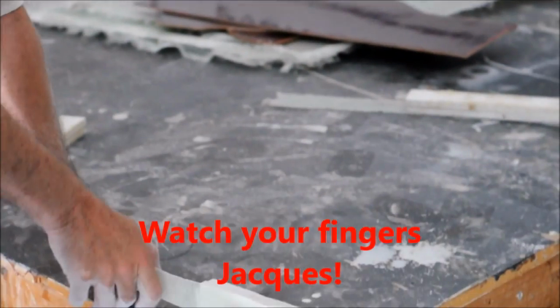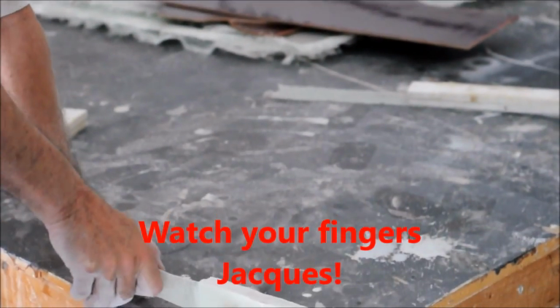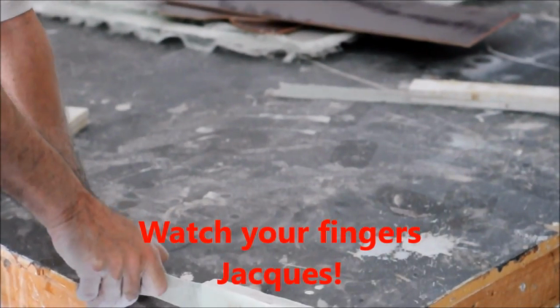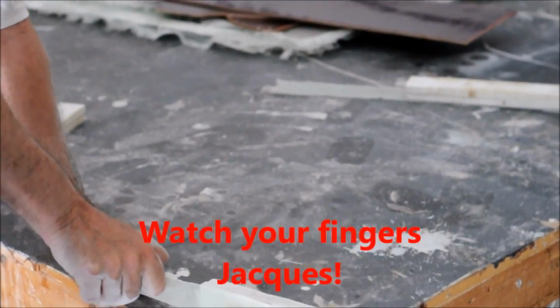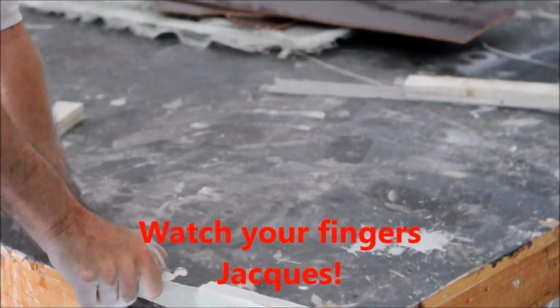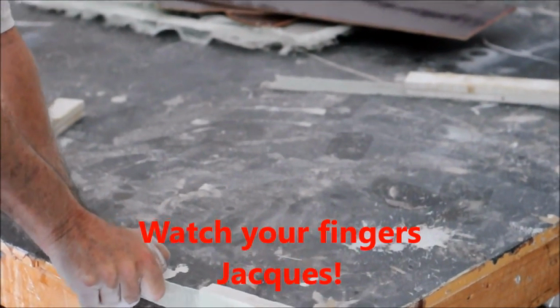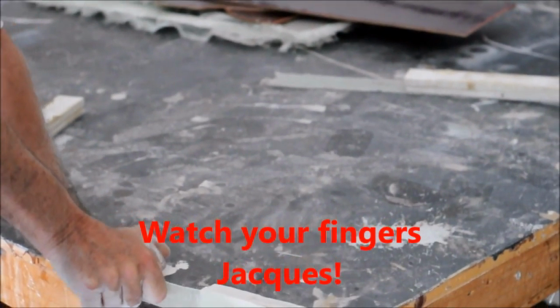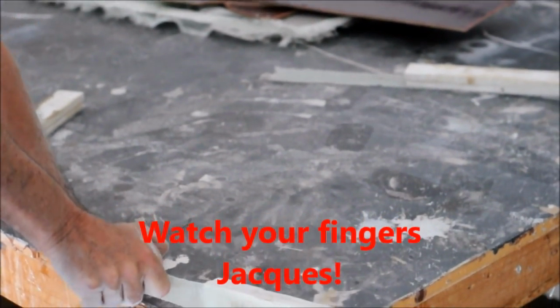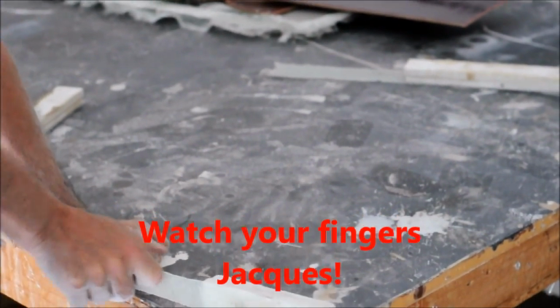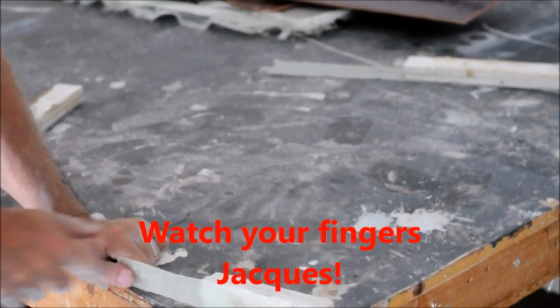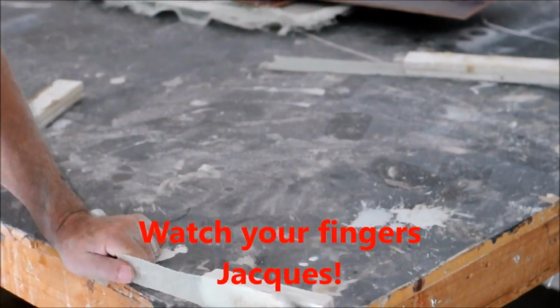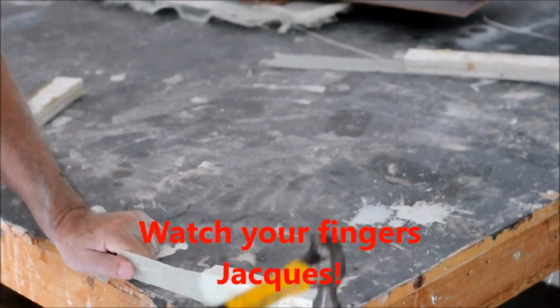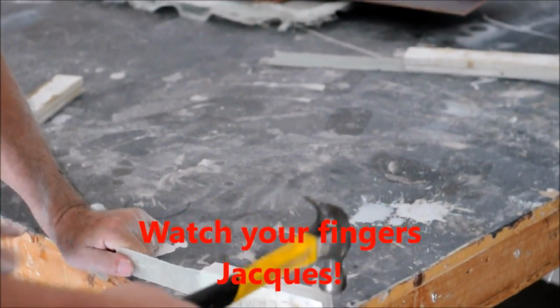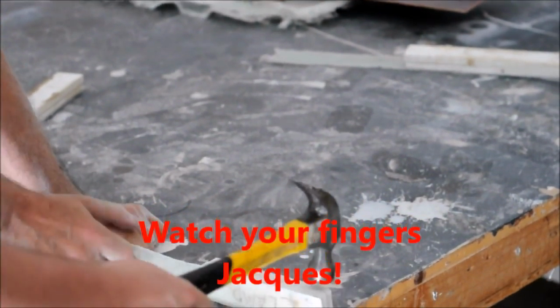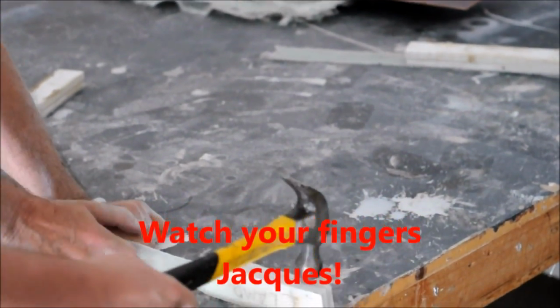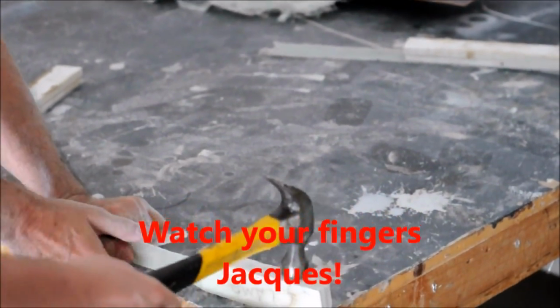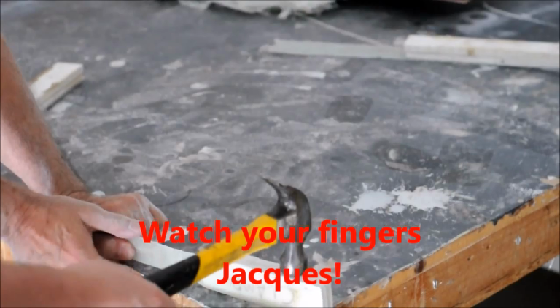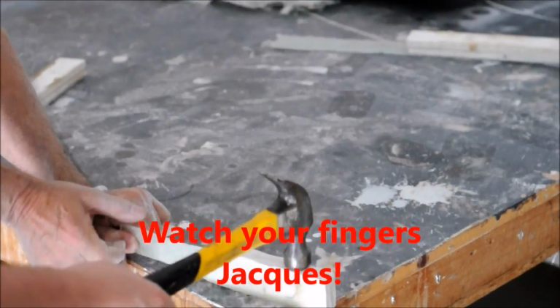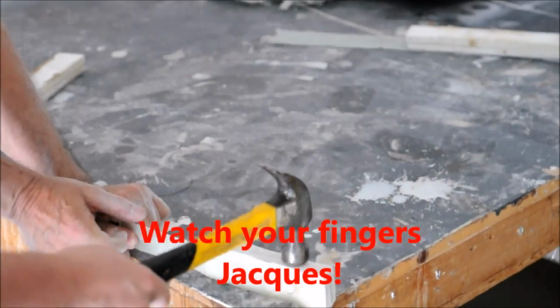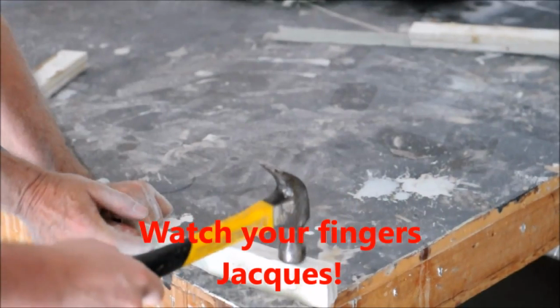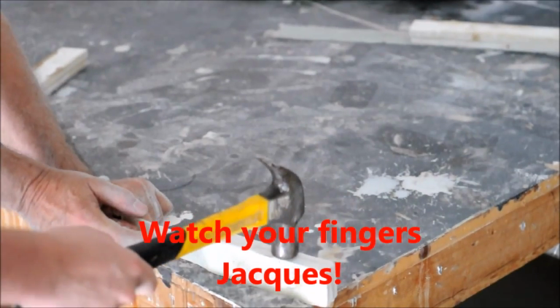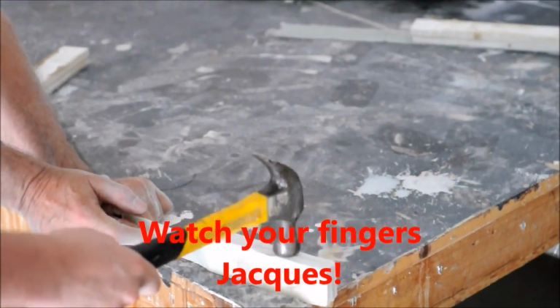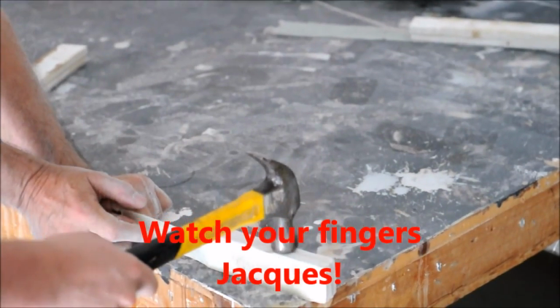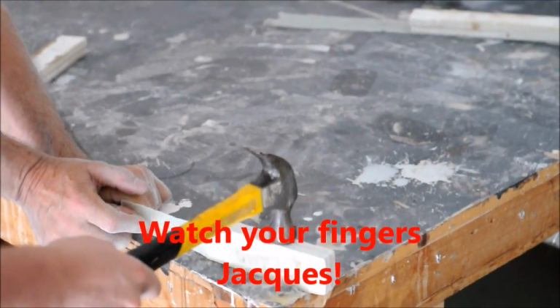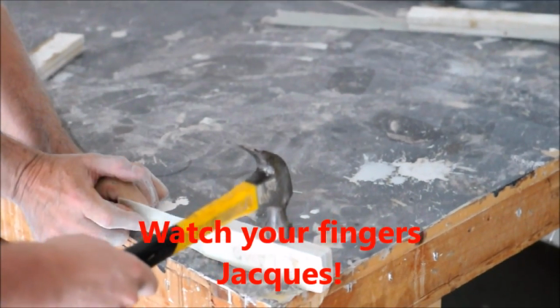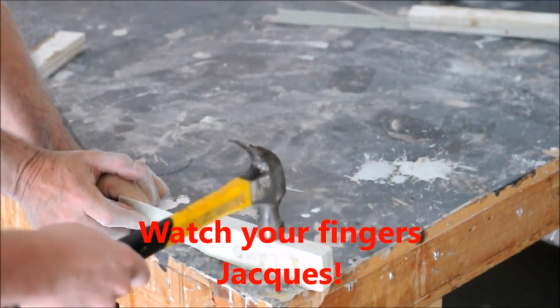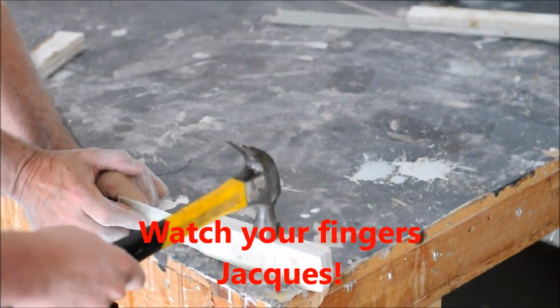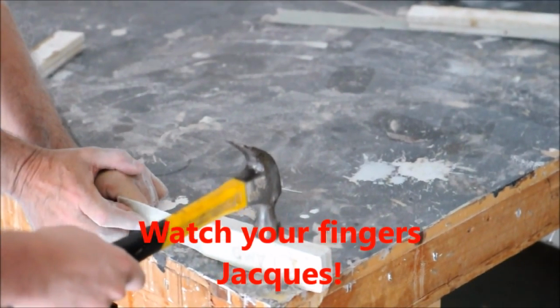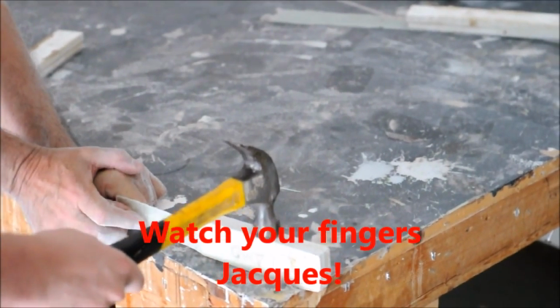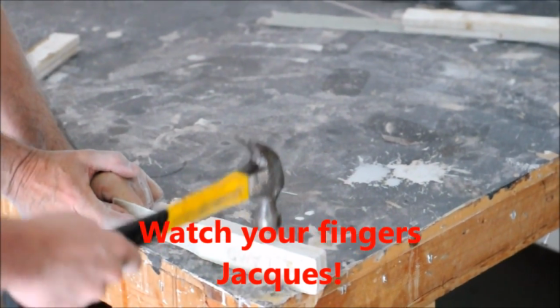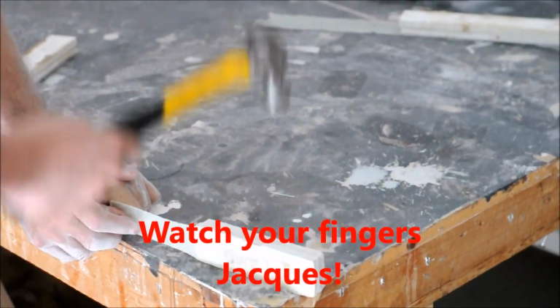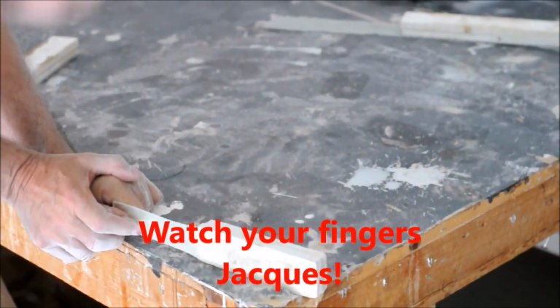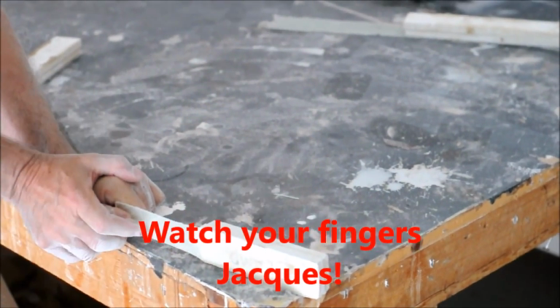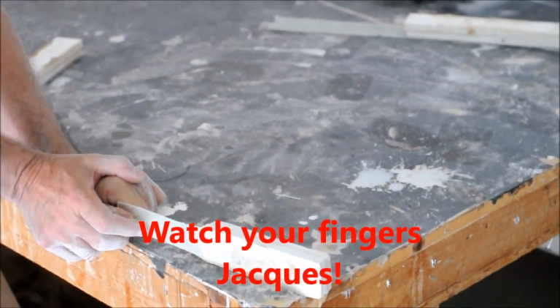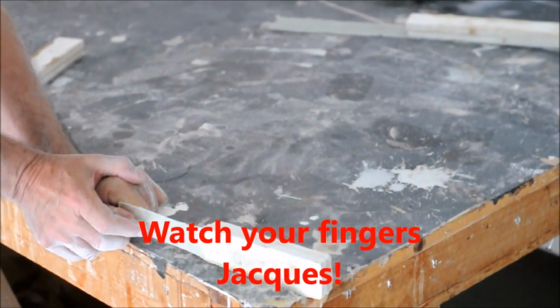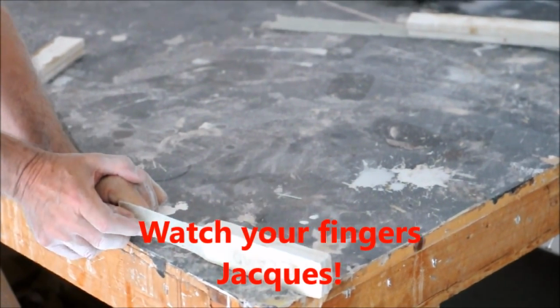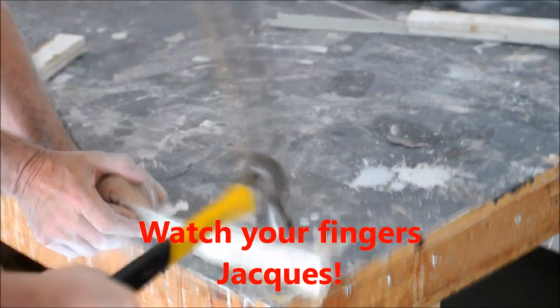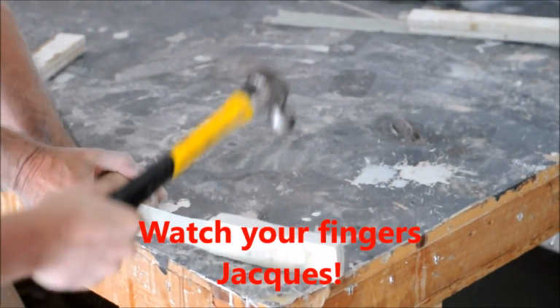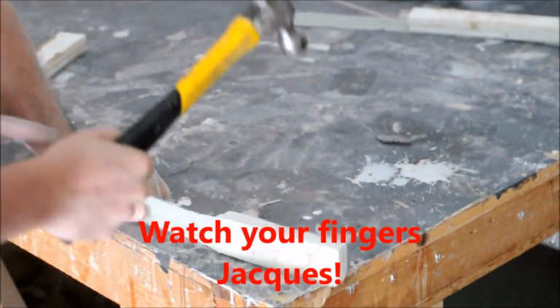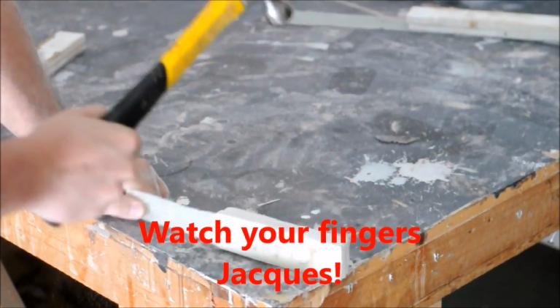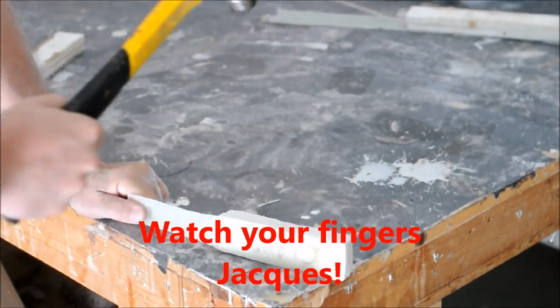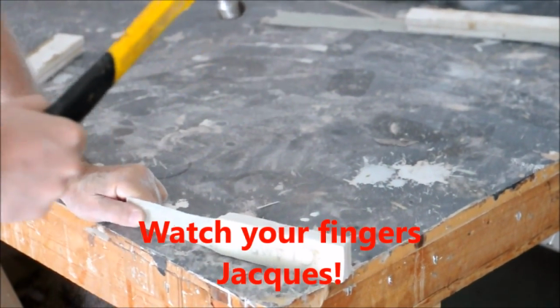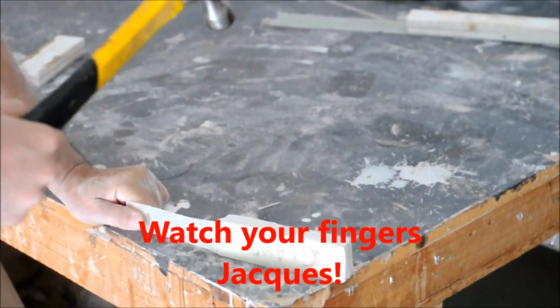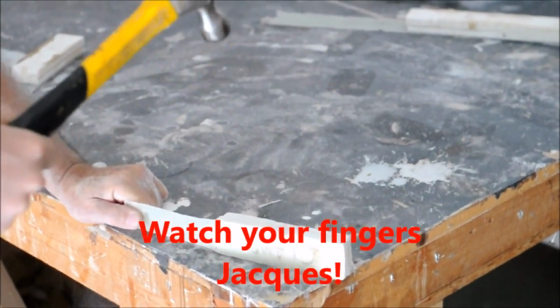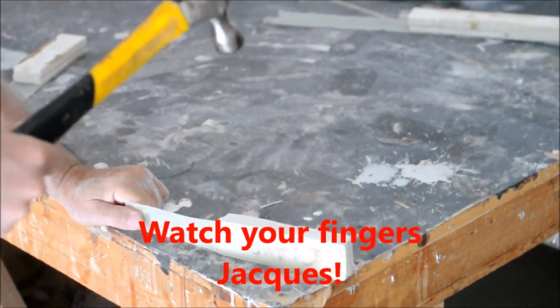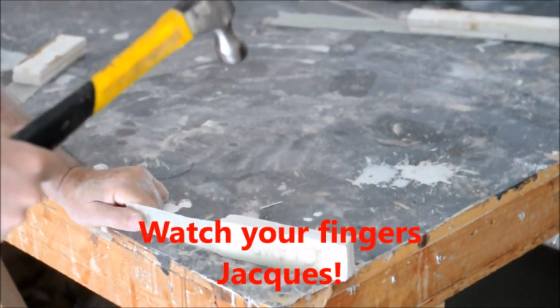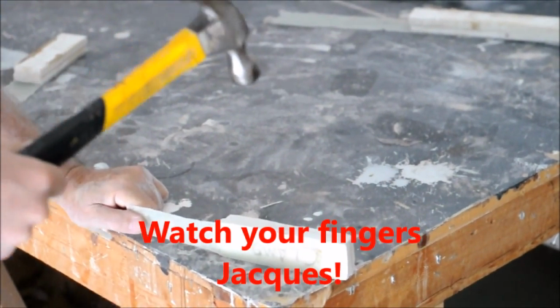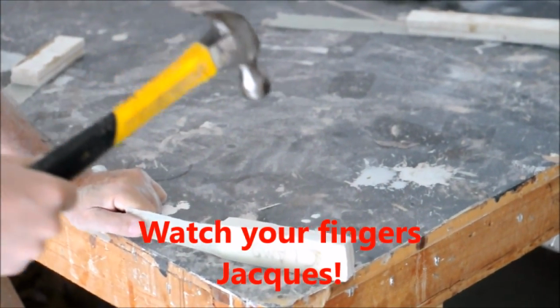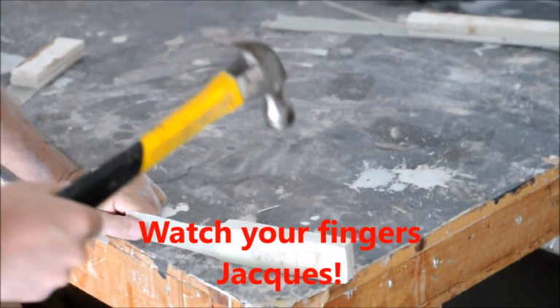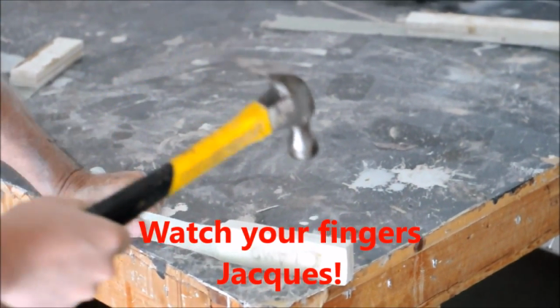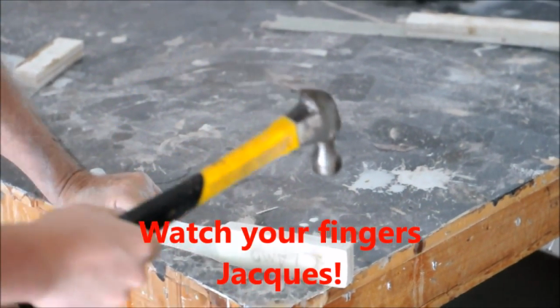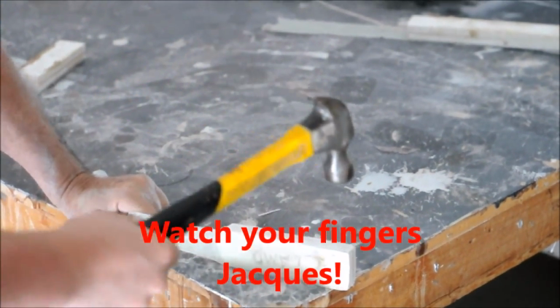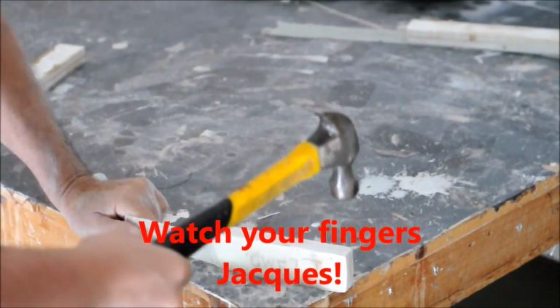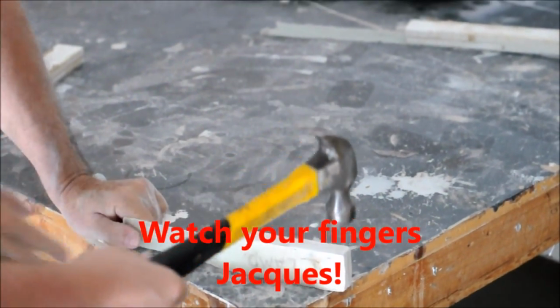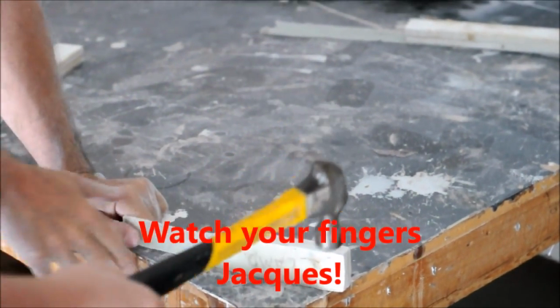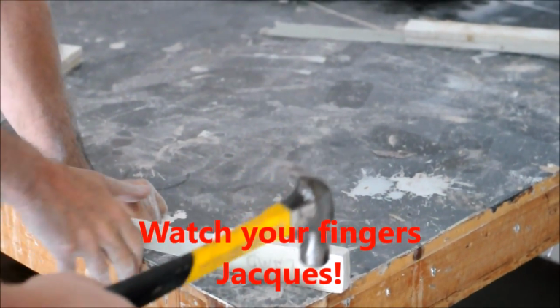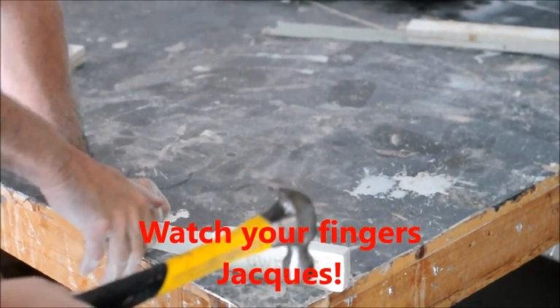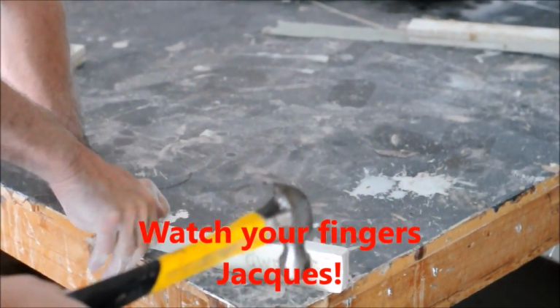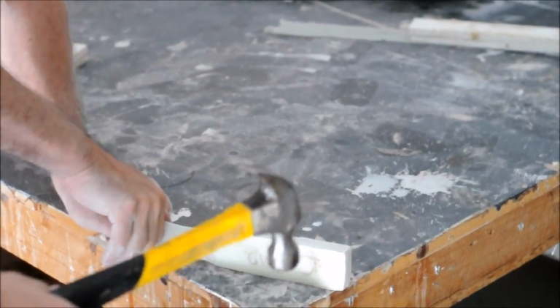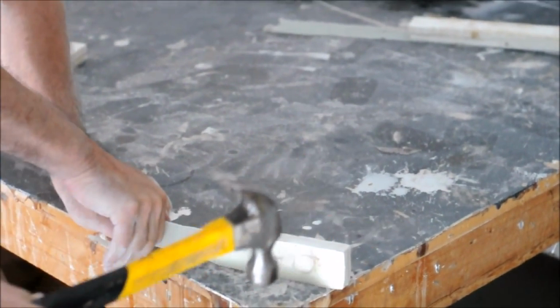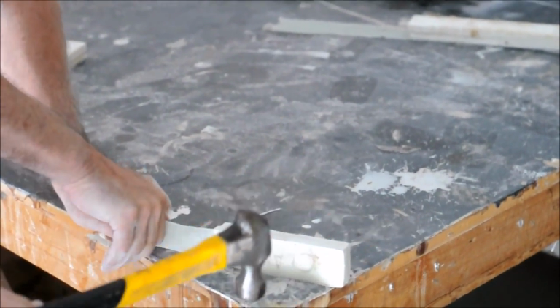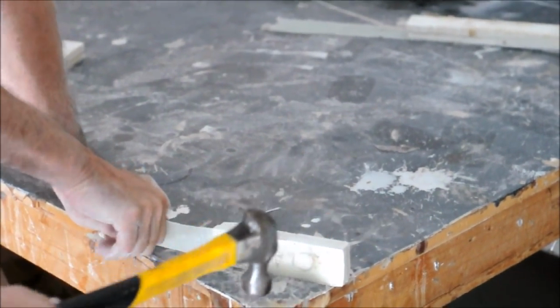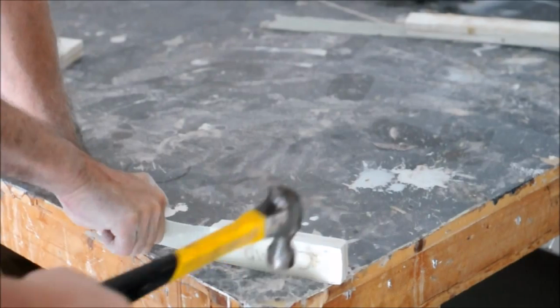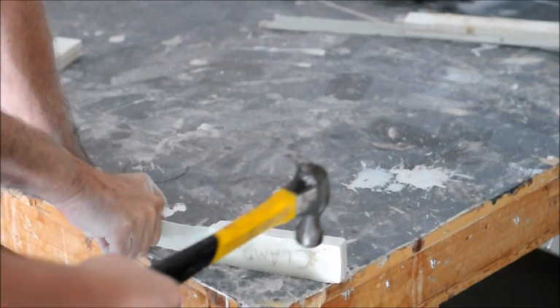All right, go. My finger was a little bit under it.